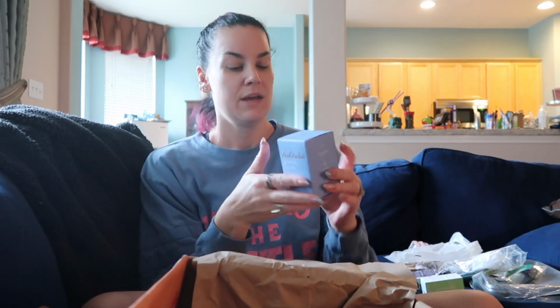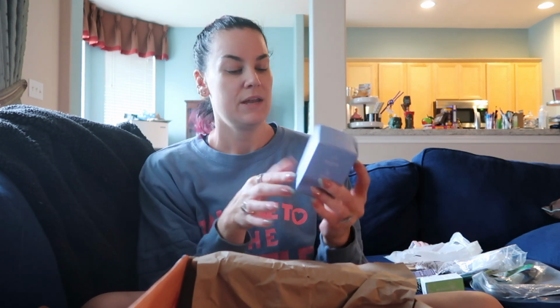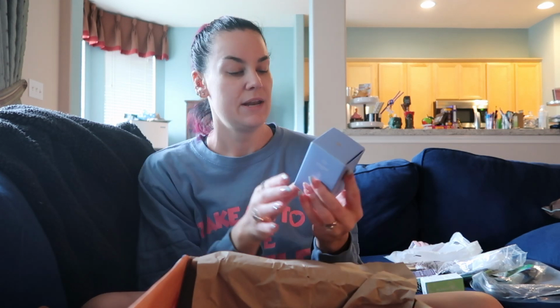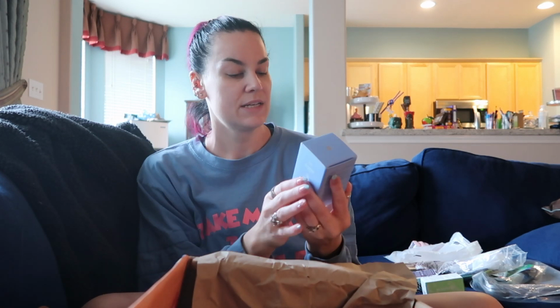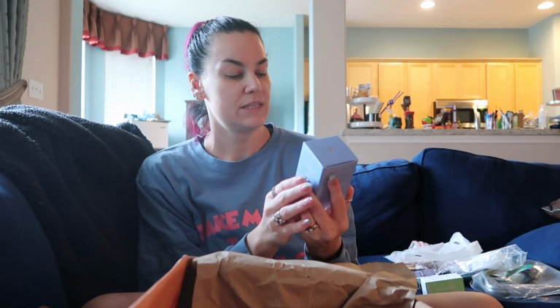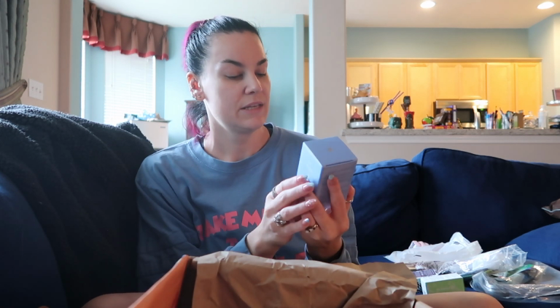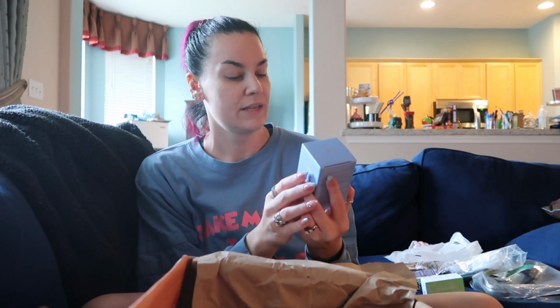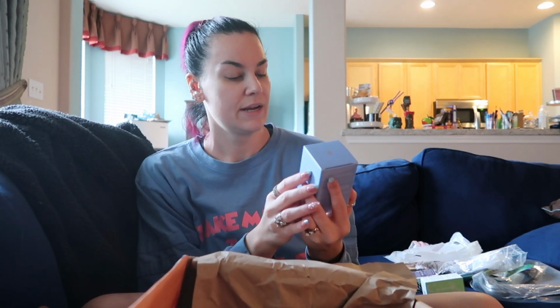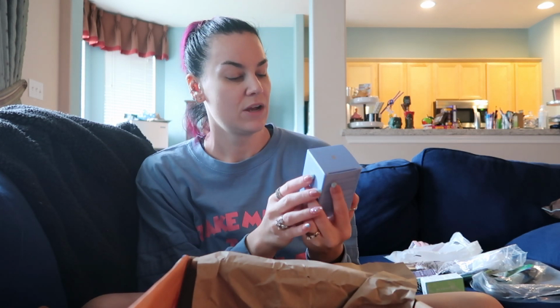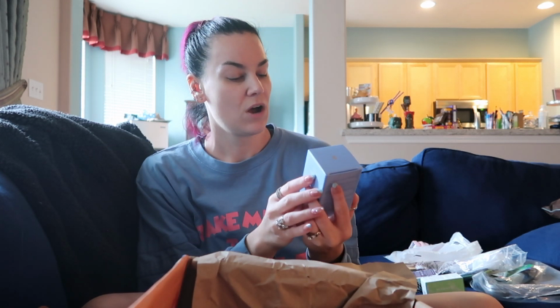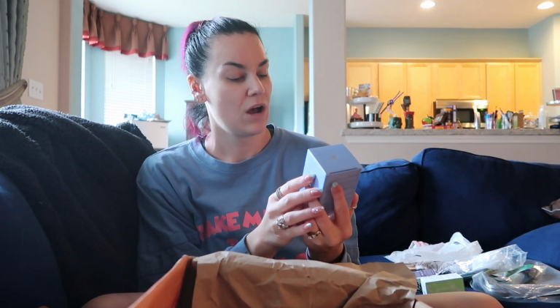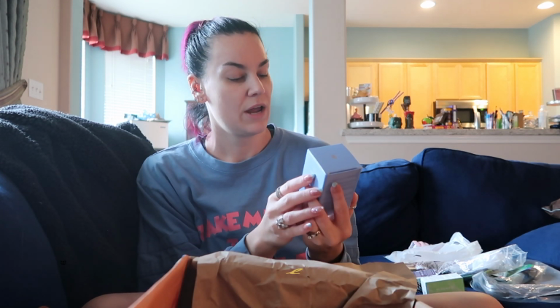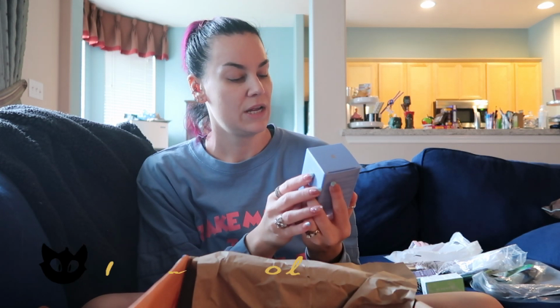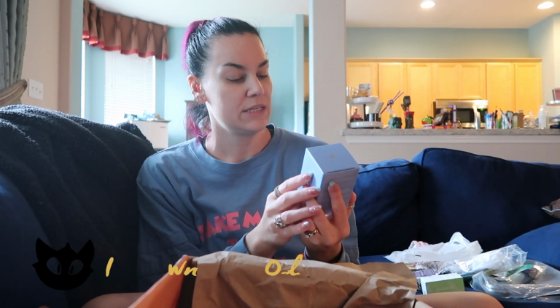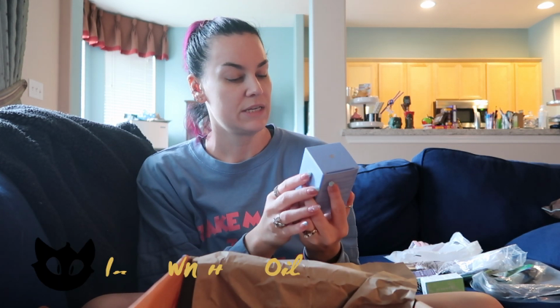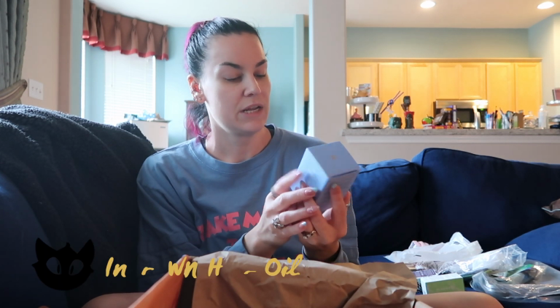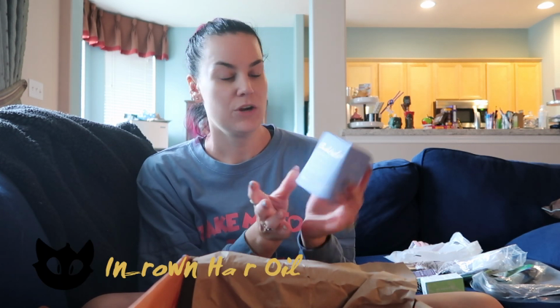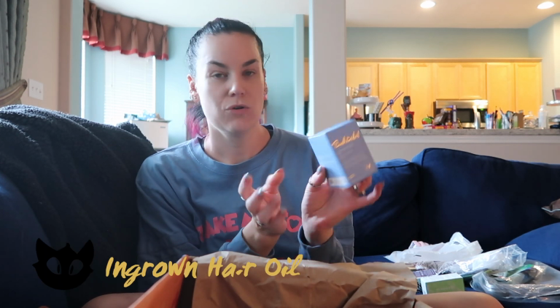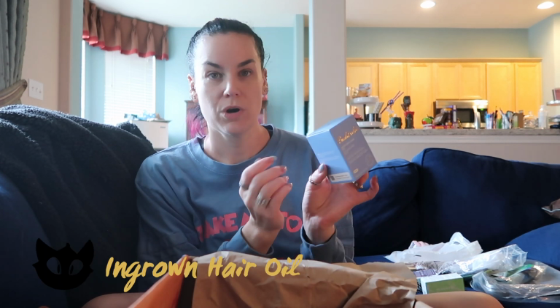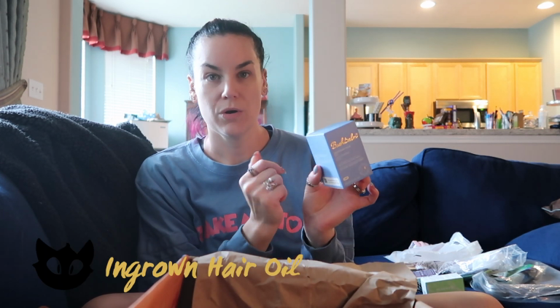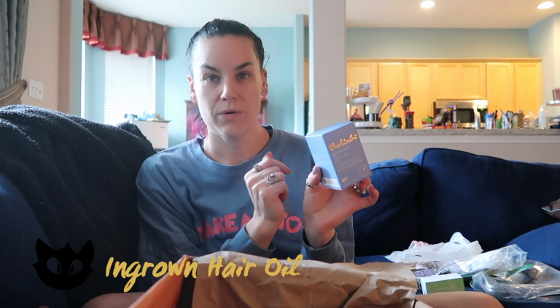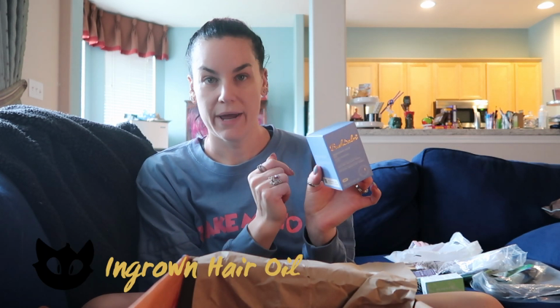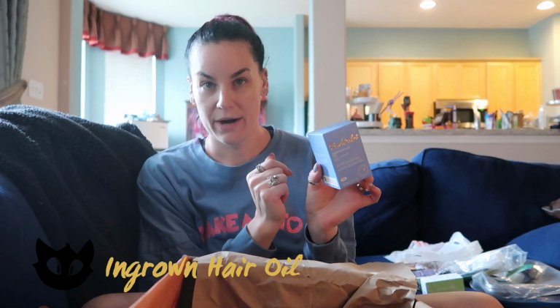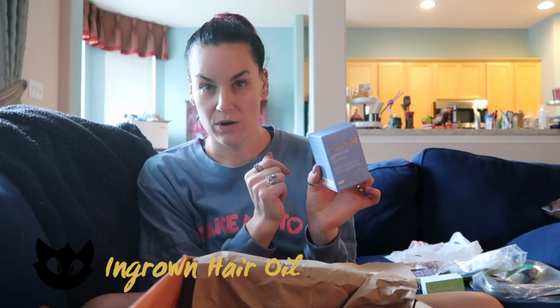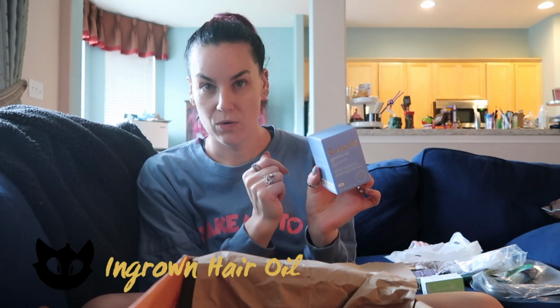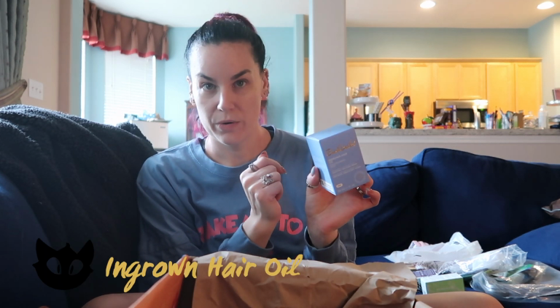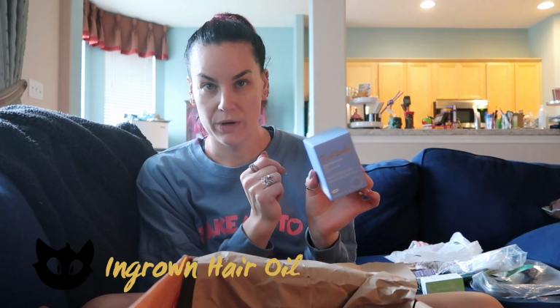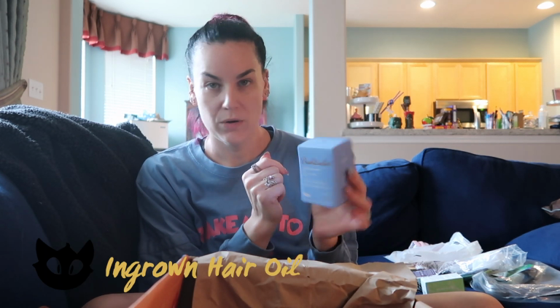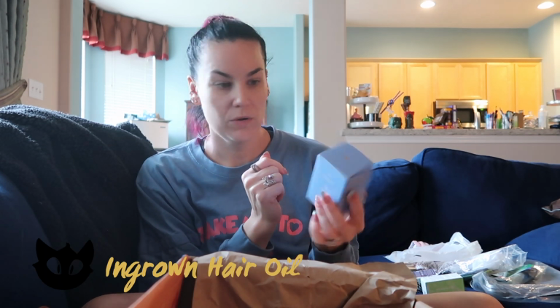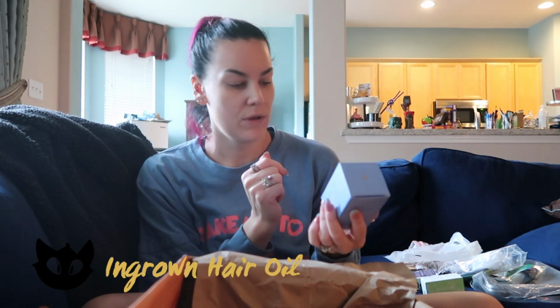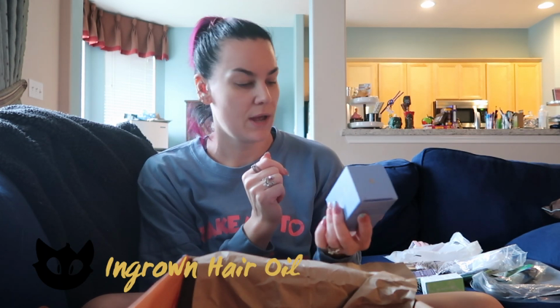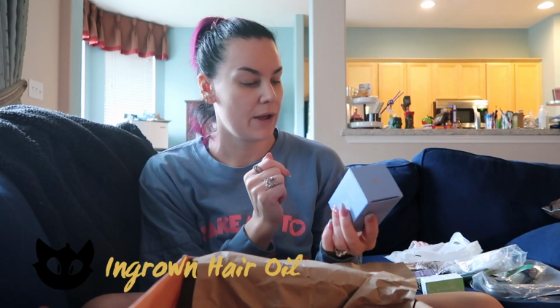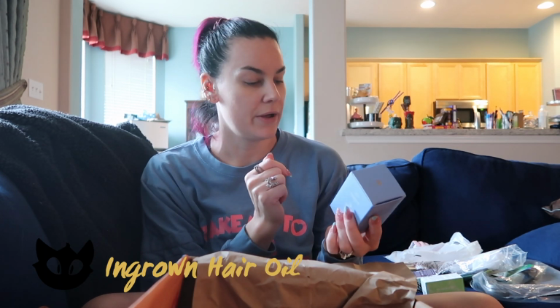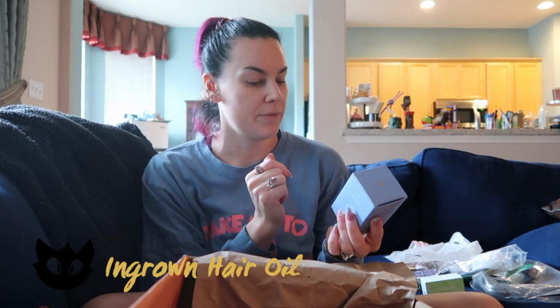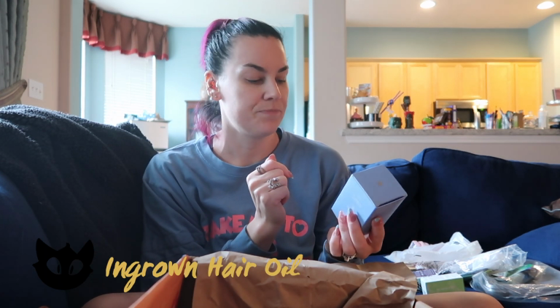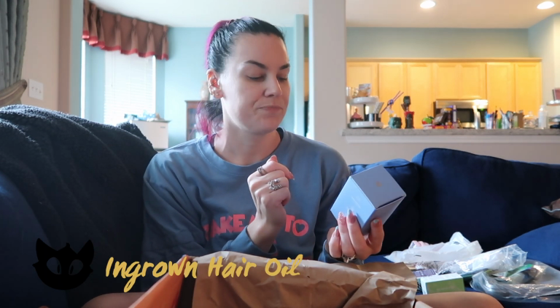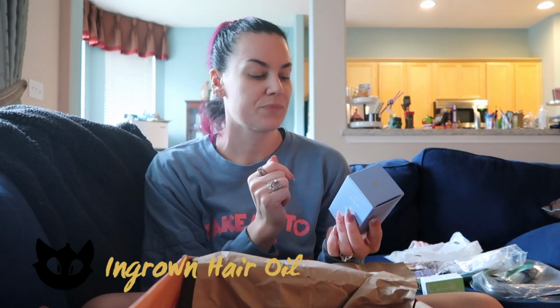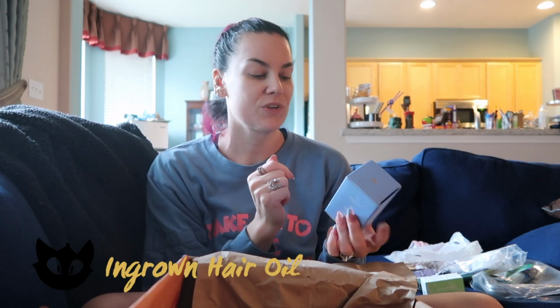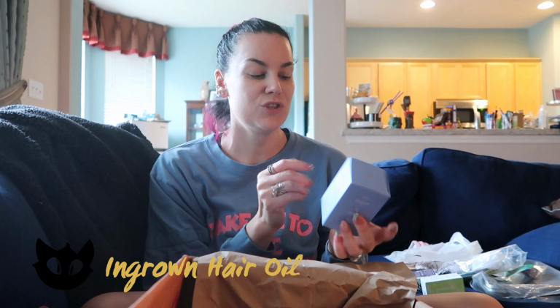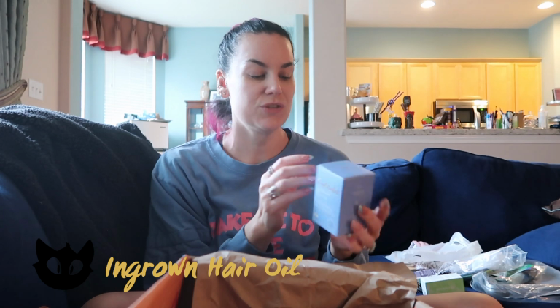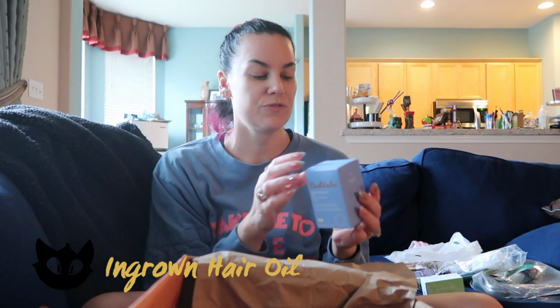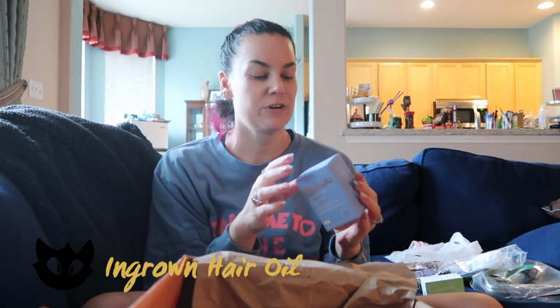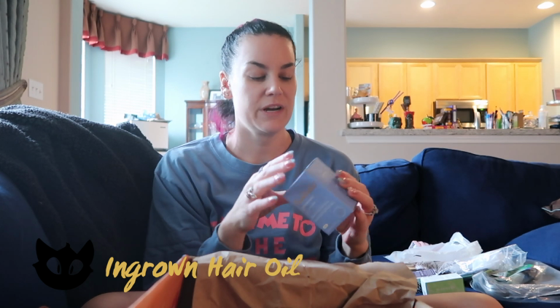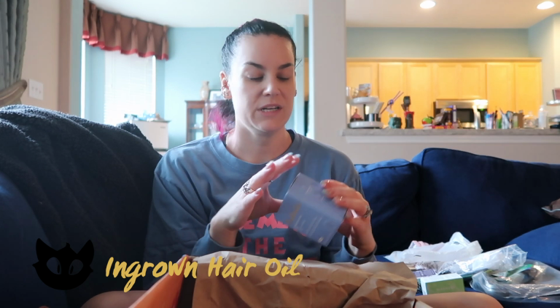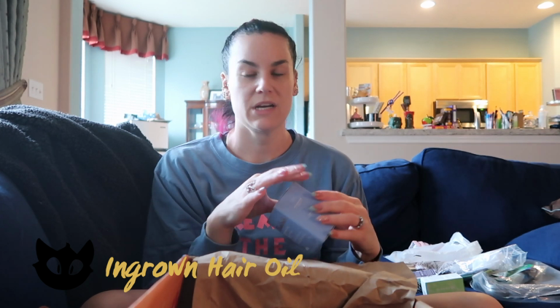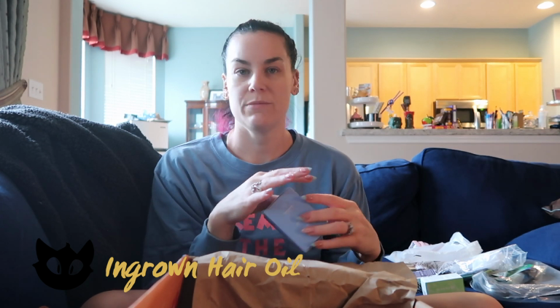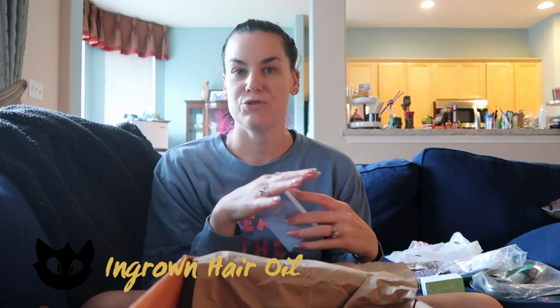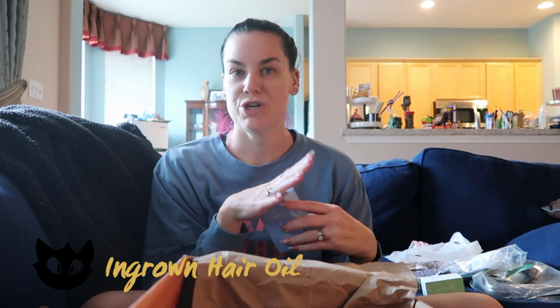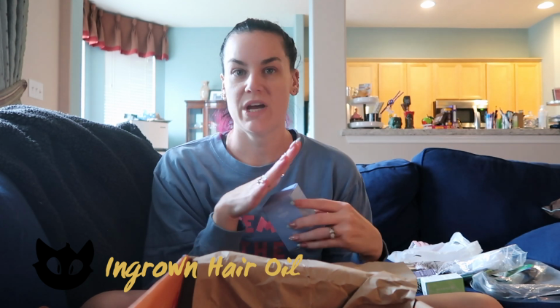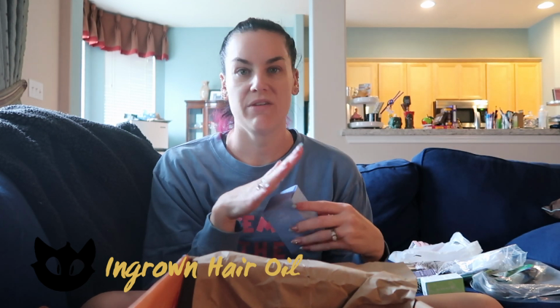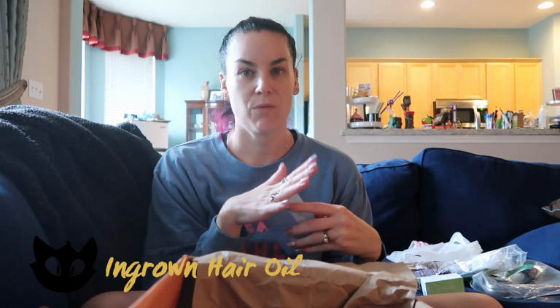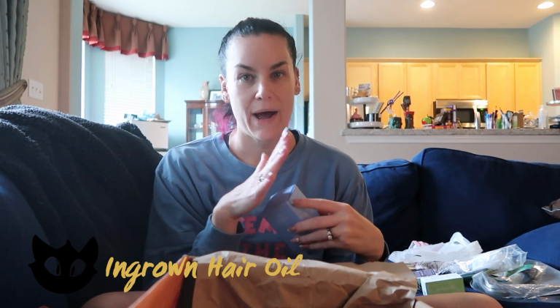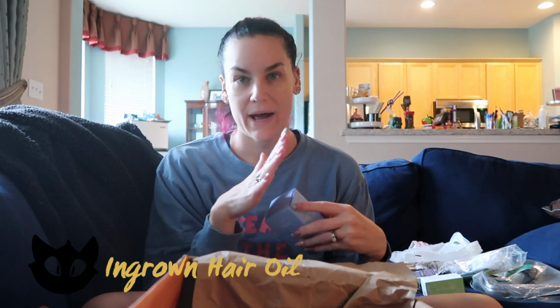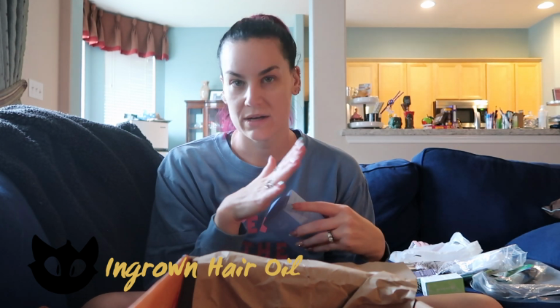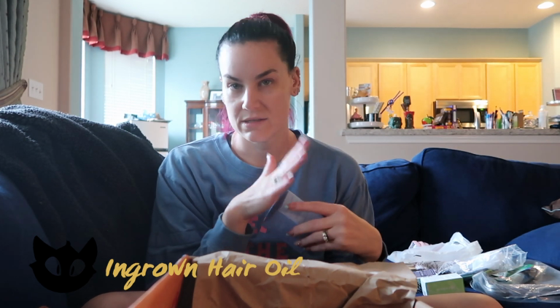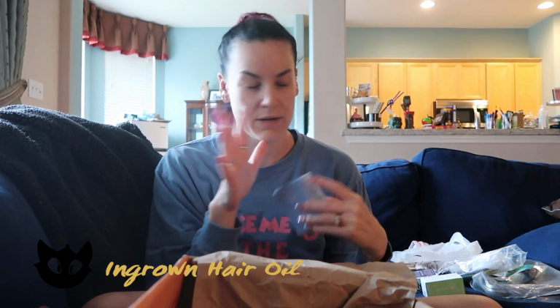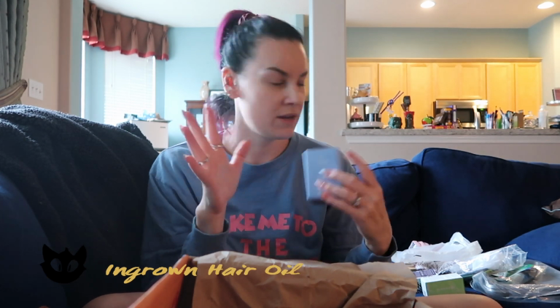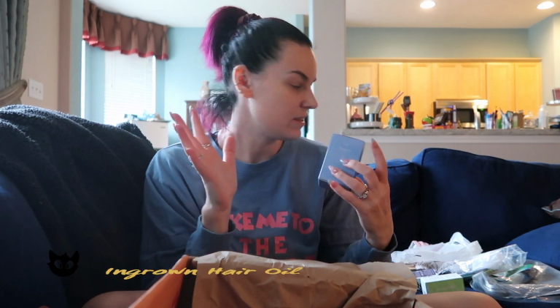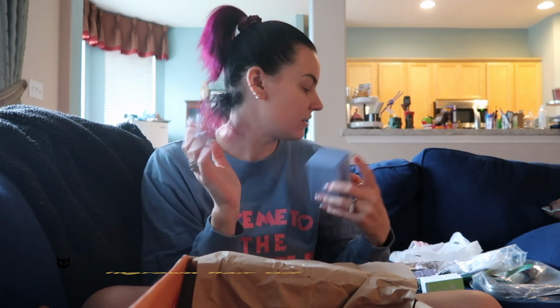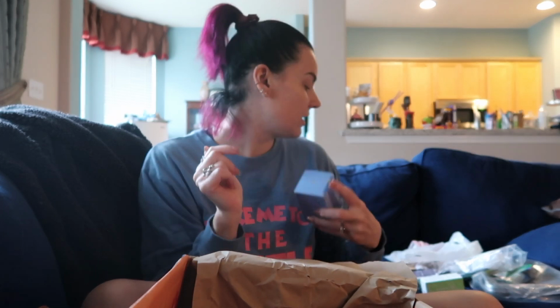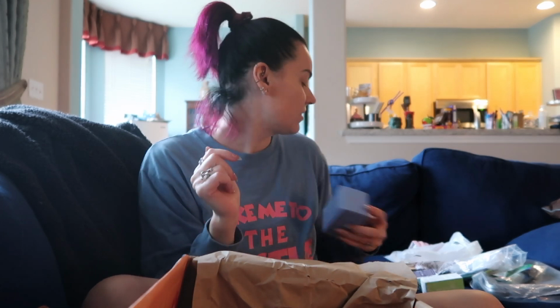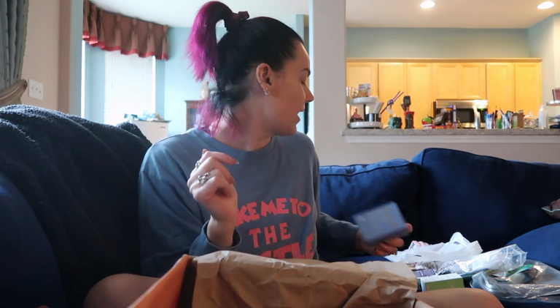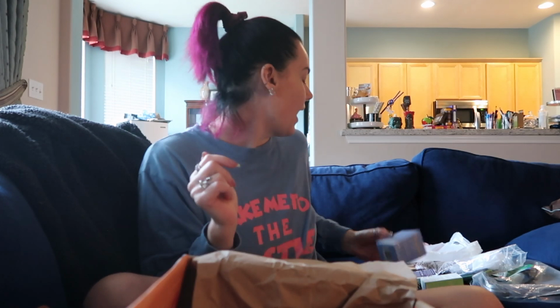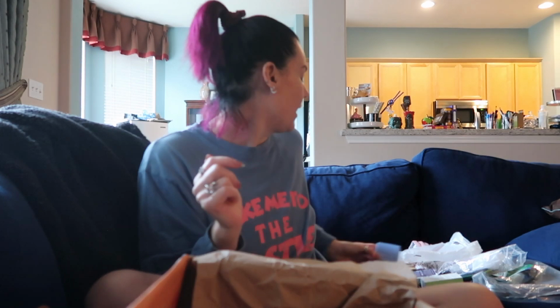The next thing is an ingrown hair oil — just for anytime you shave, wax, anything like that.